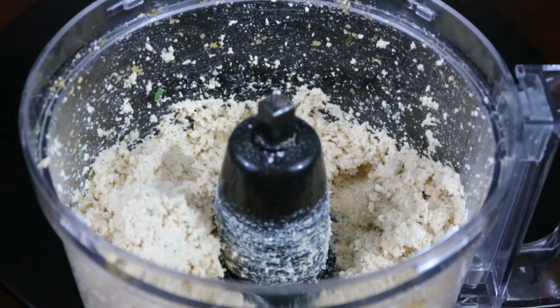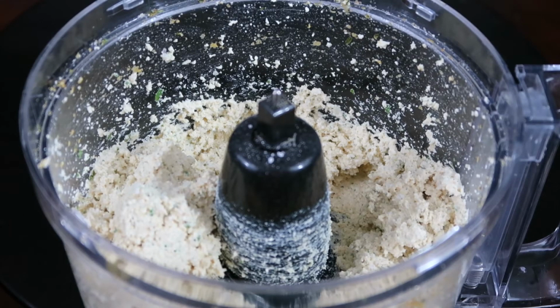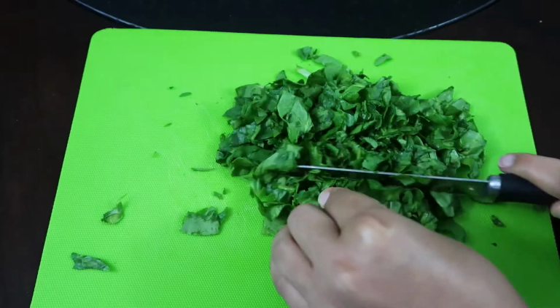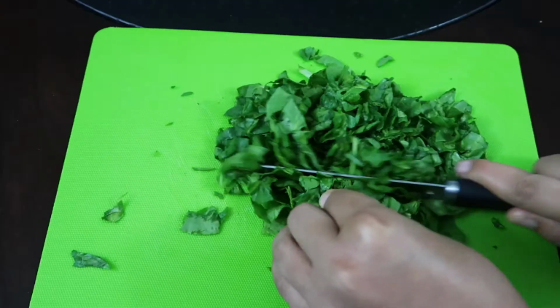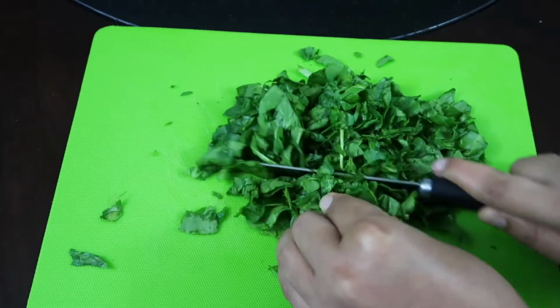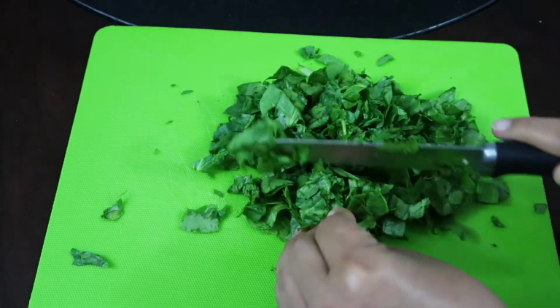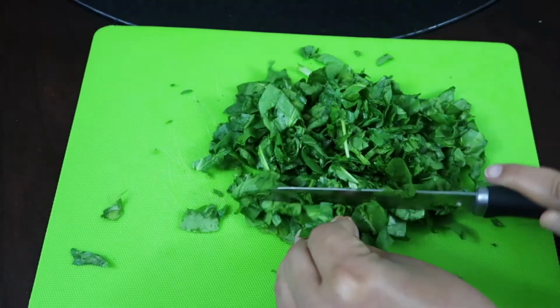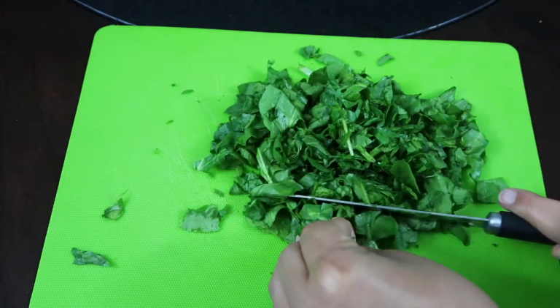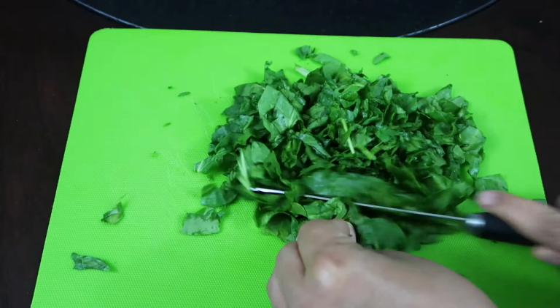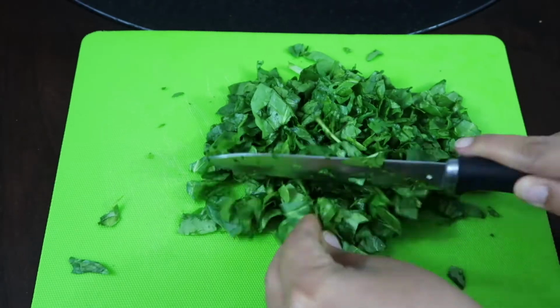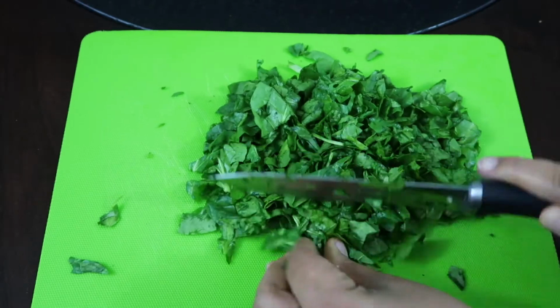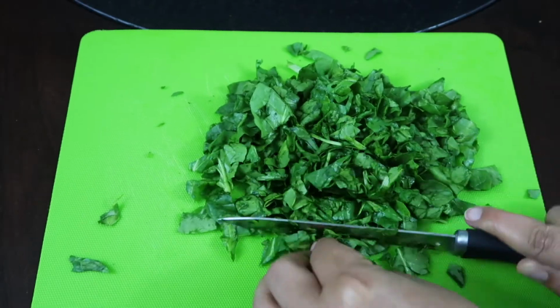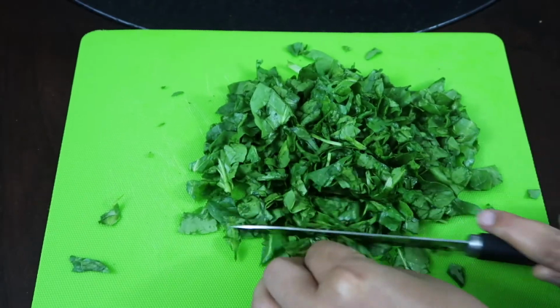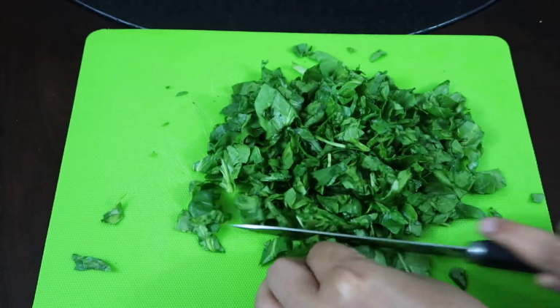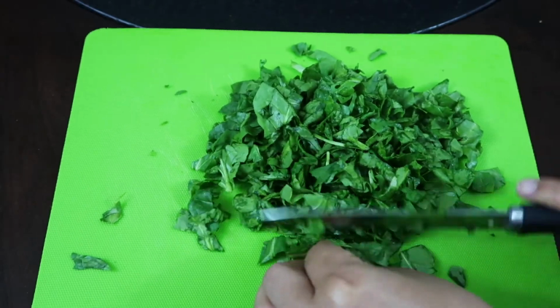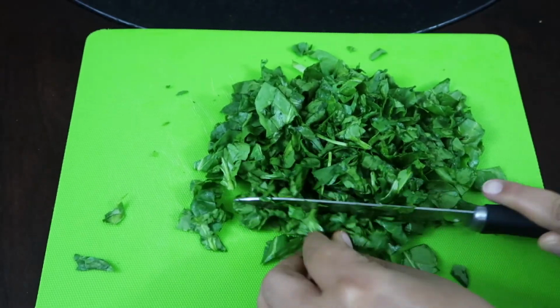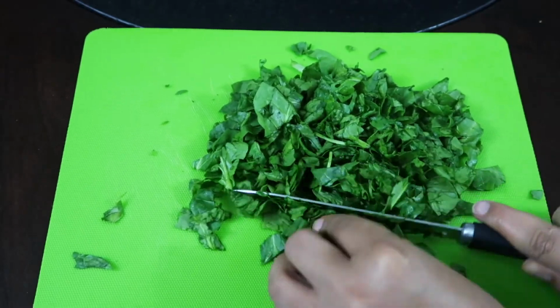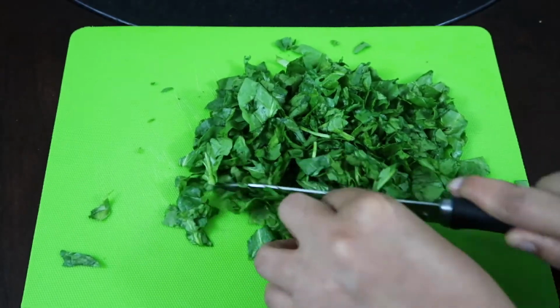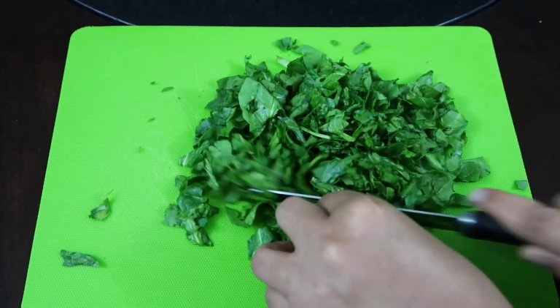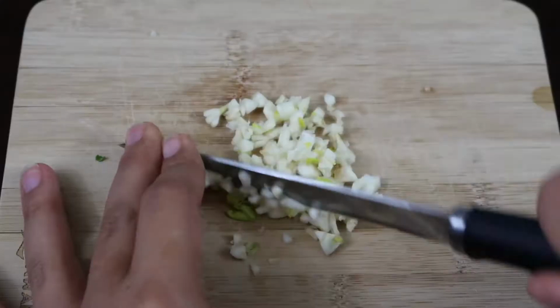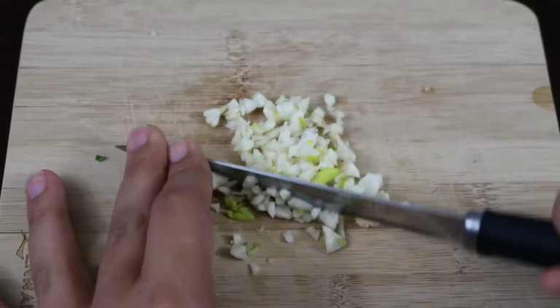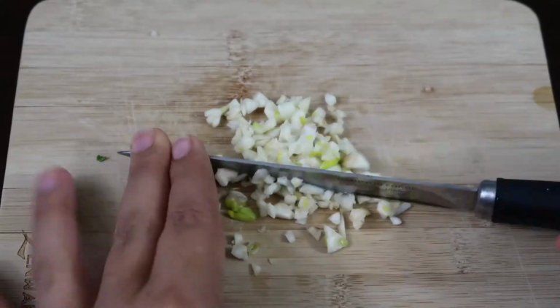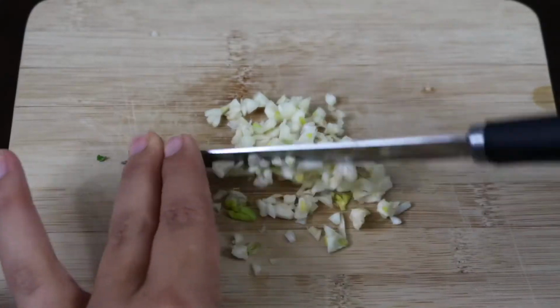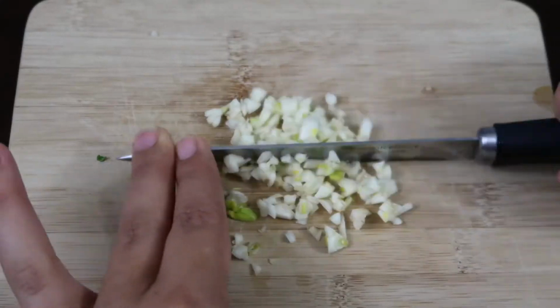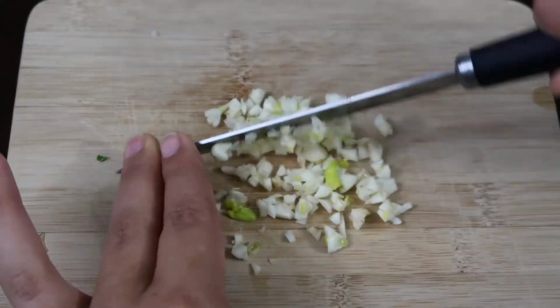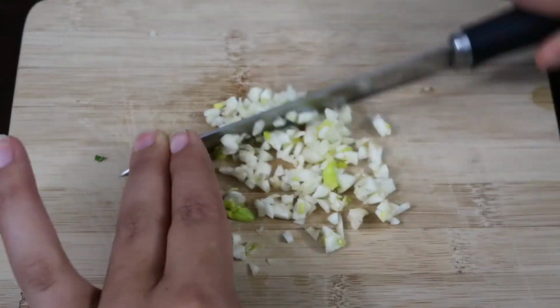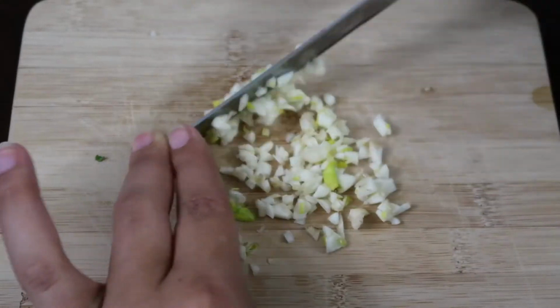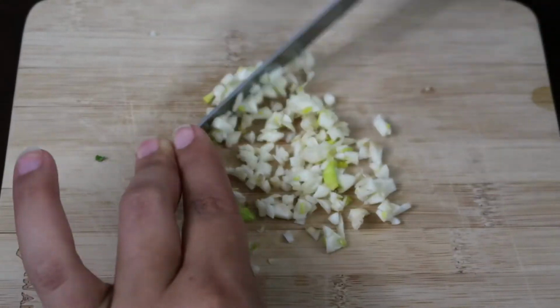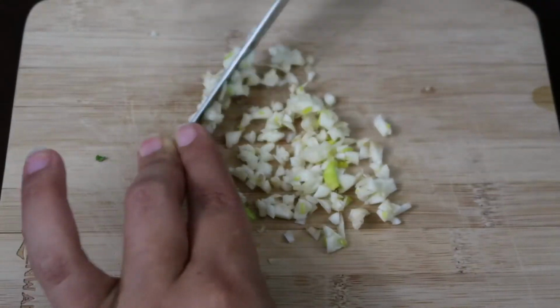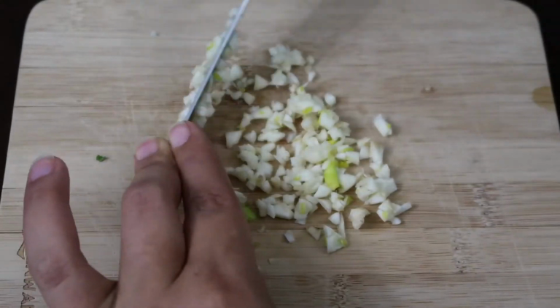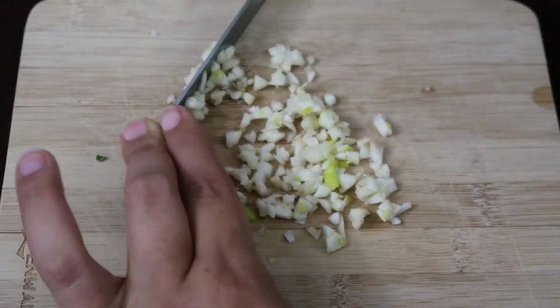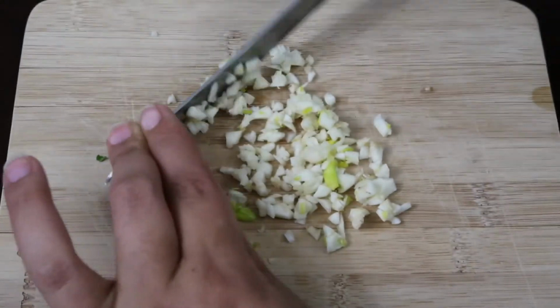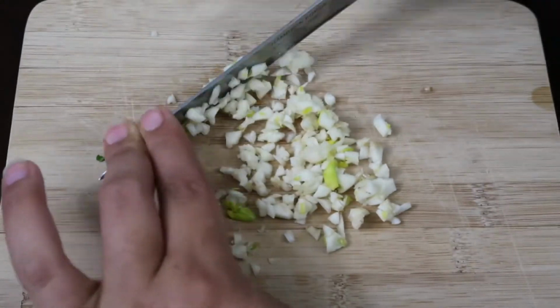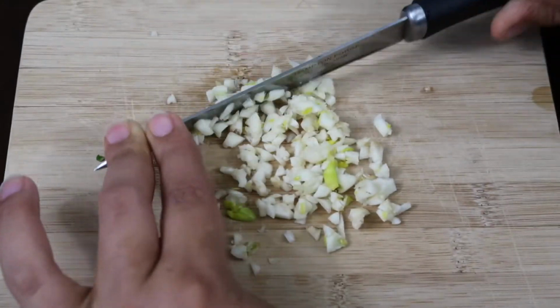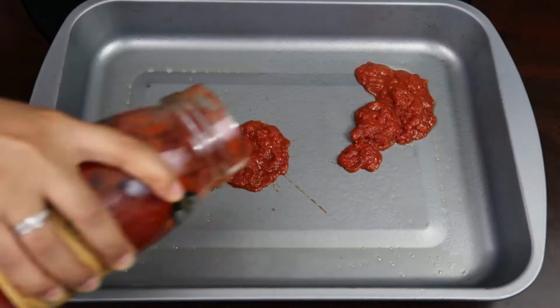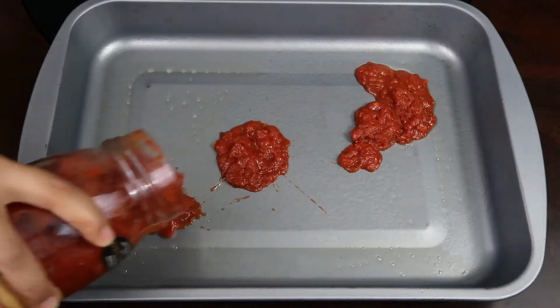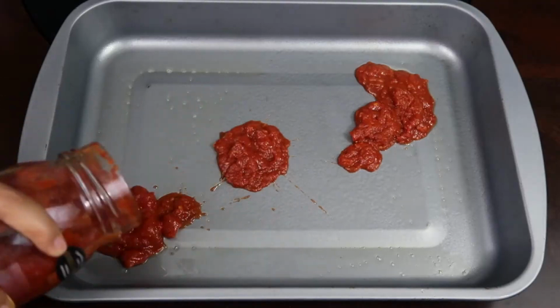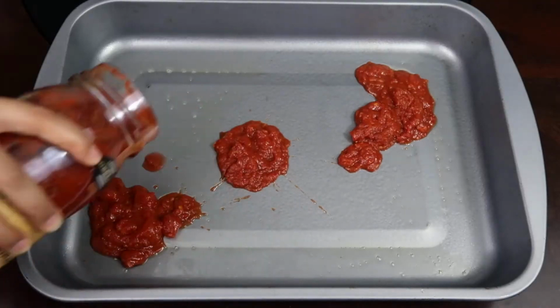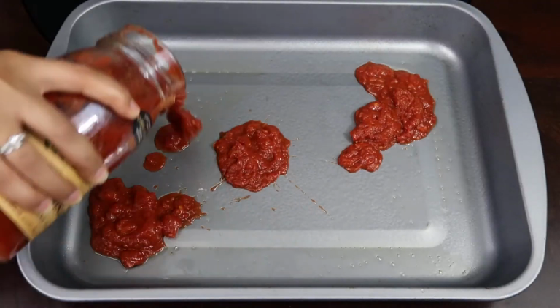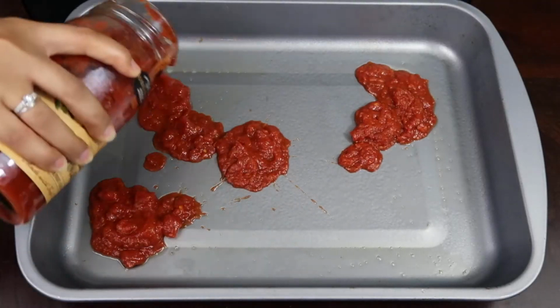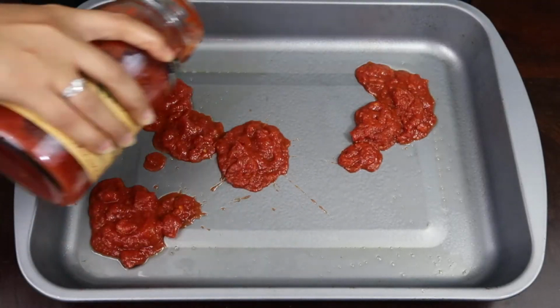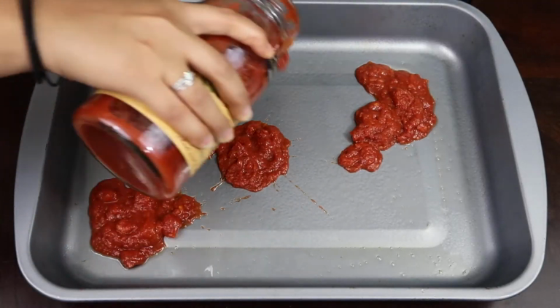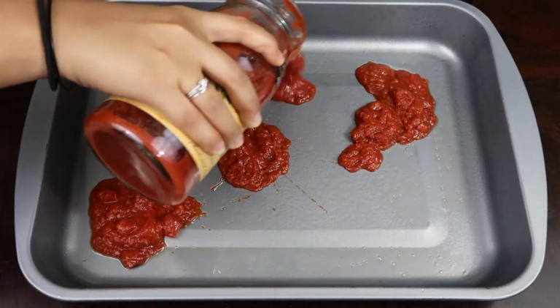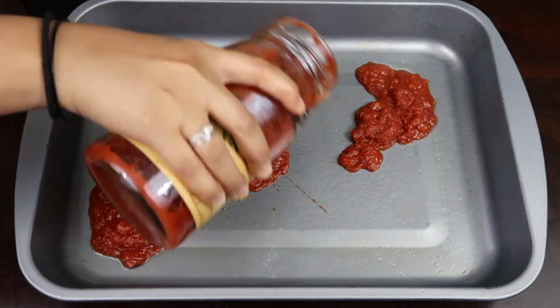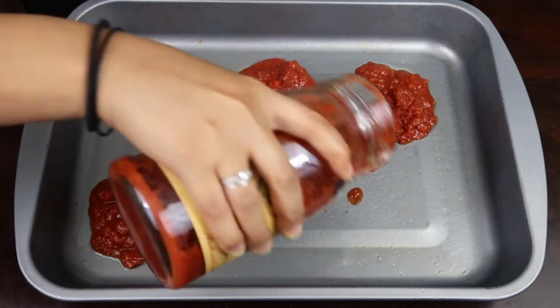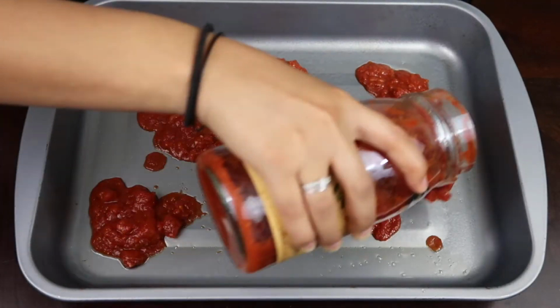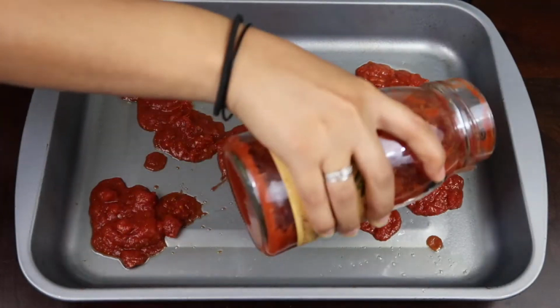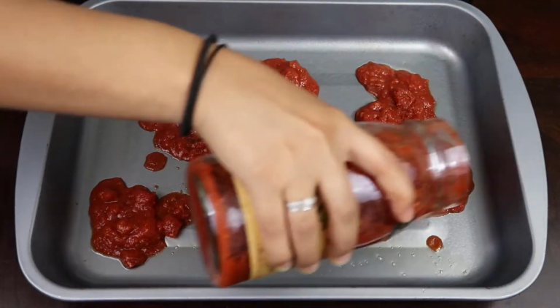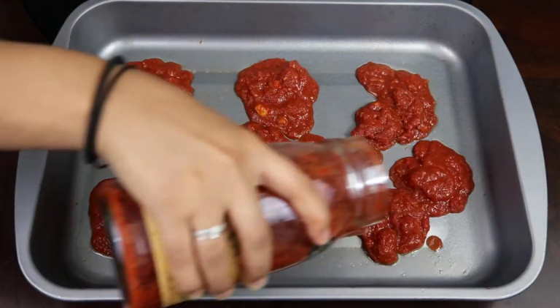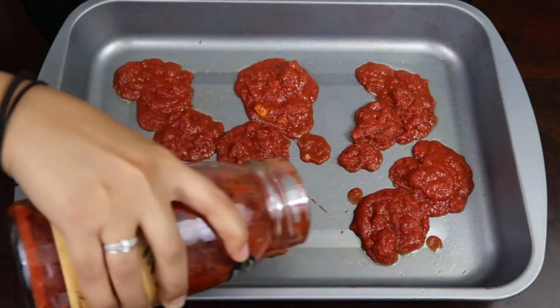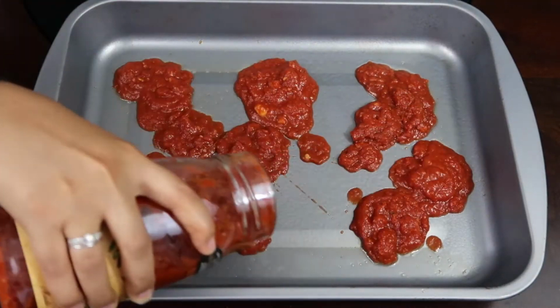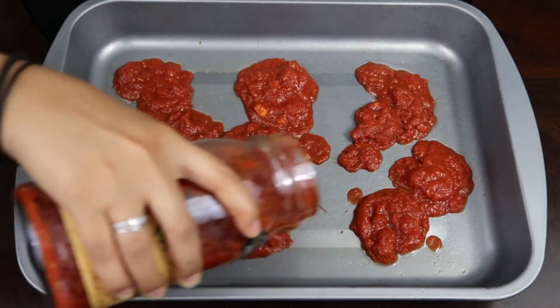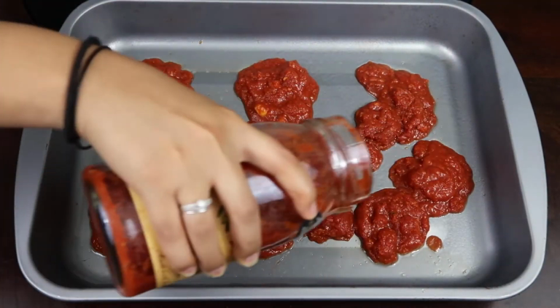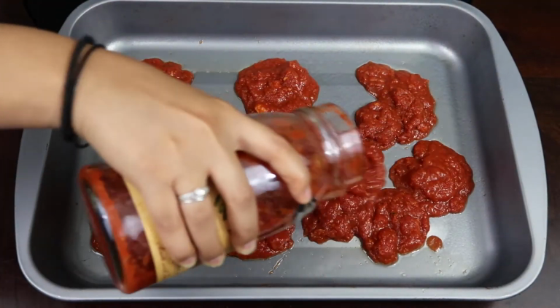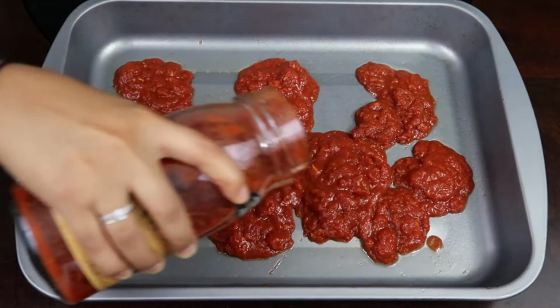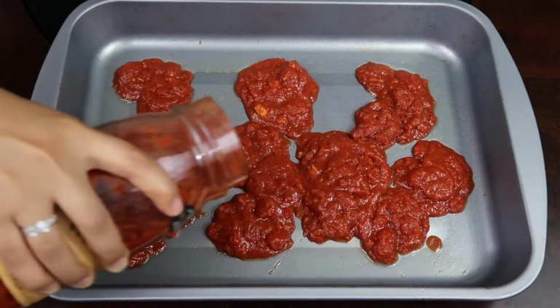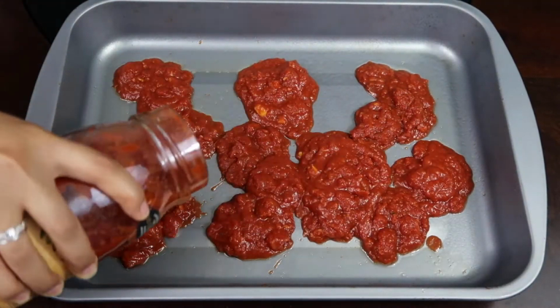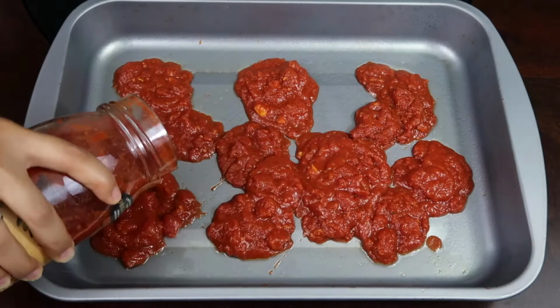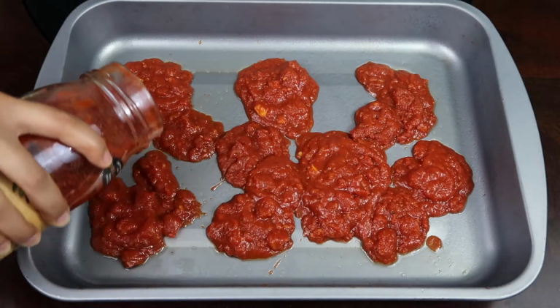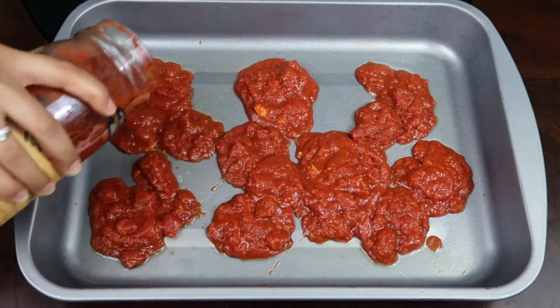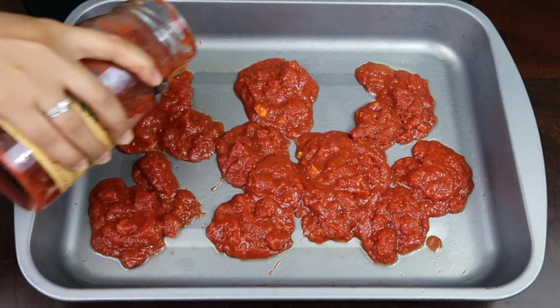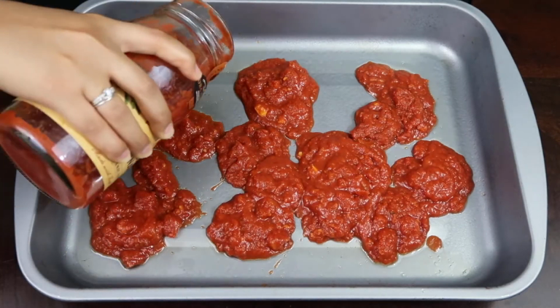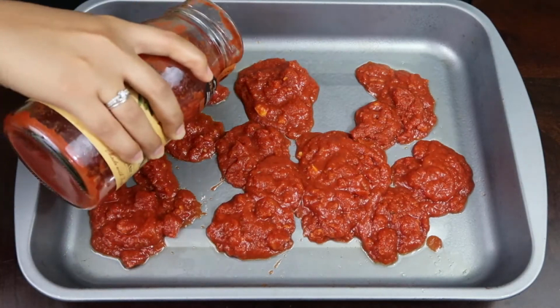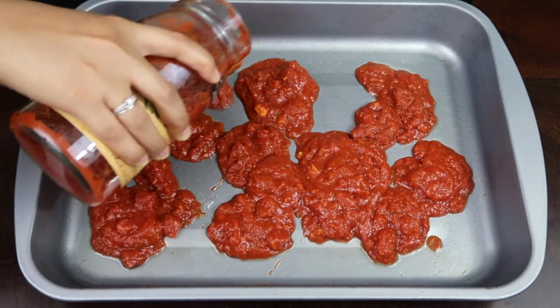Then I am going to mince some spinach and some garlic. Next, get a baking pan and coat it with your marinara sauce.